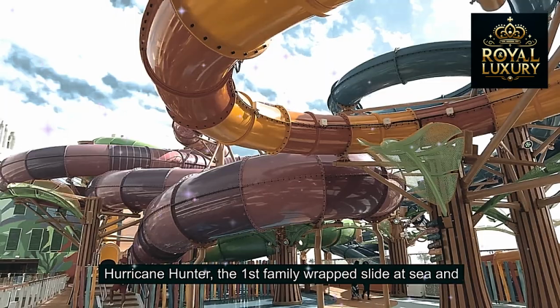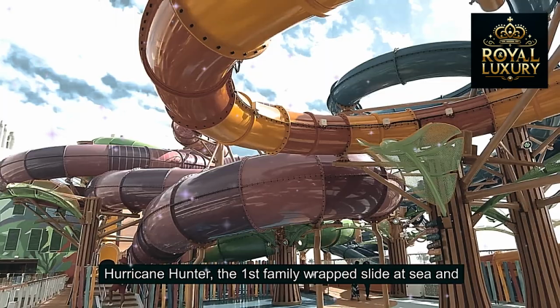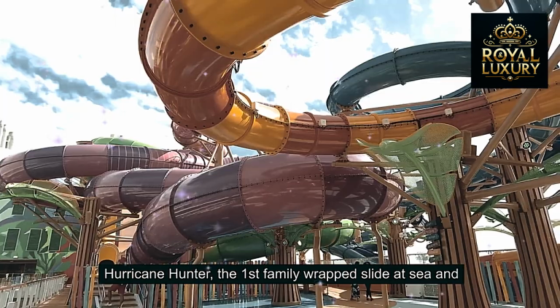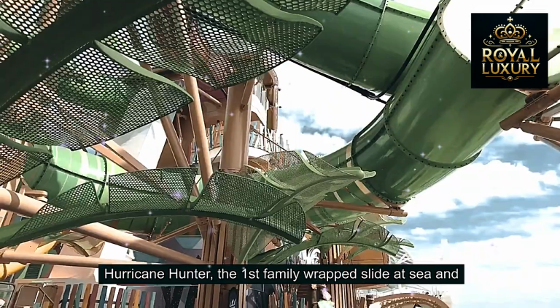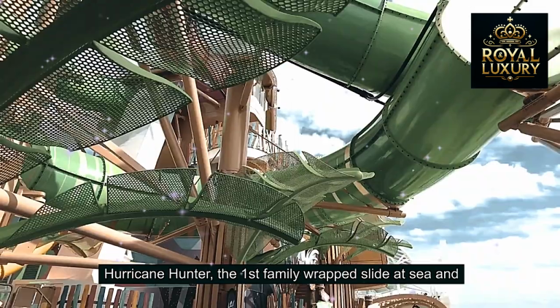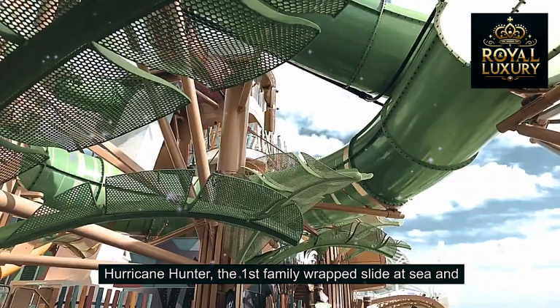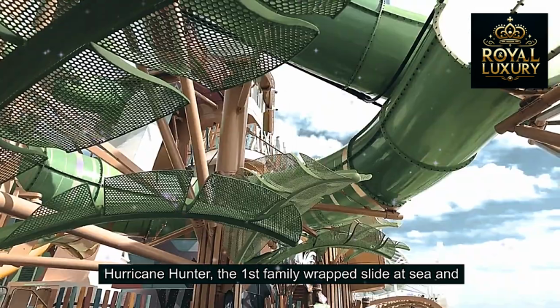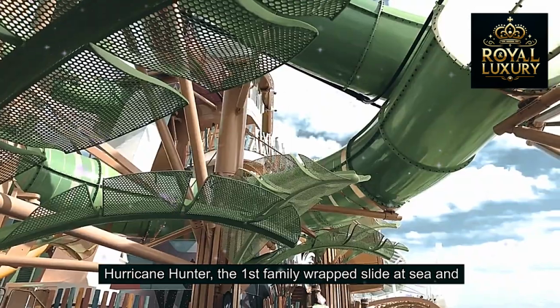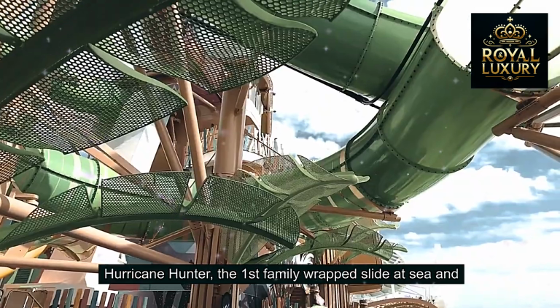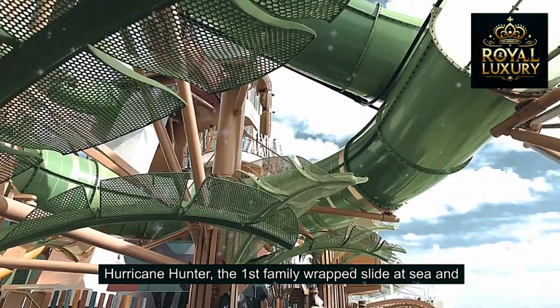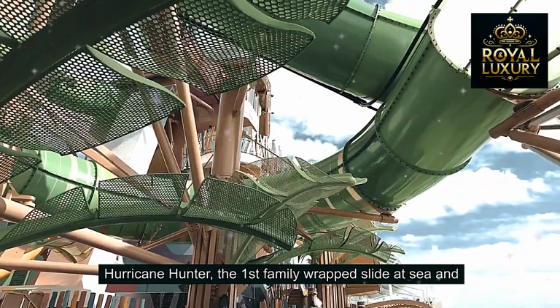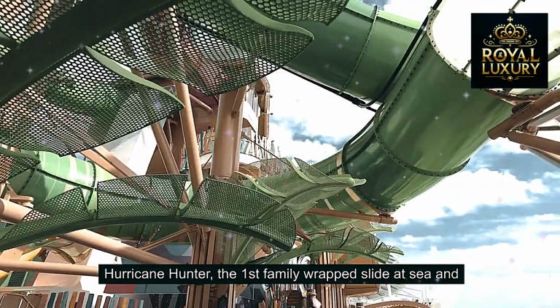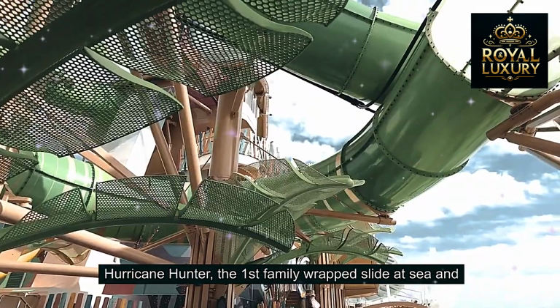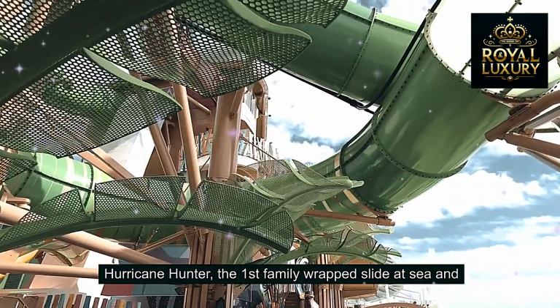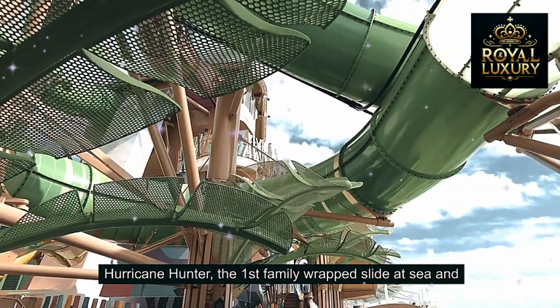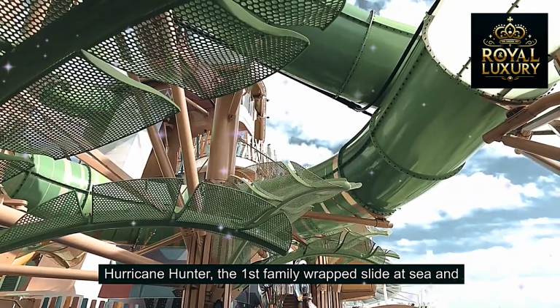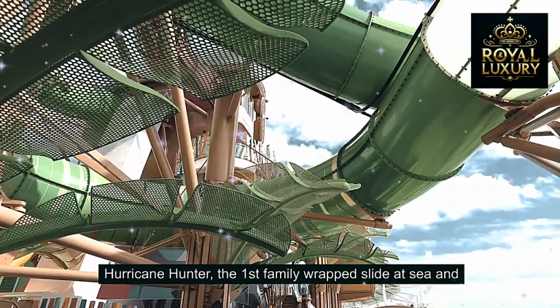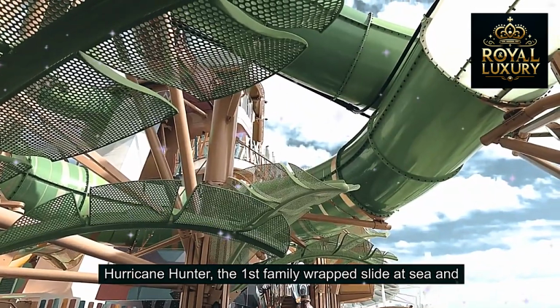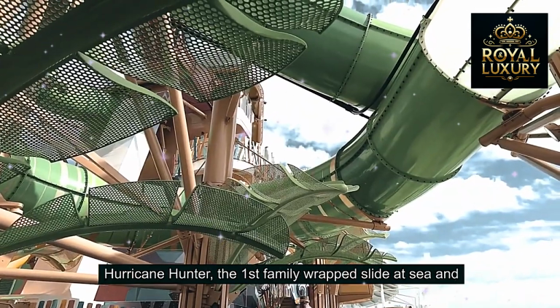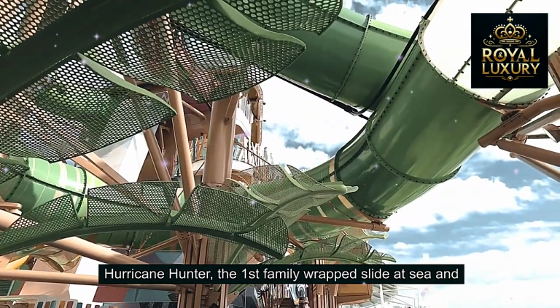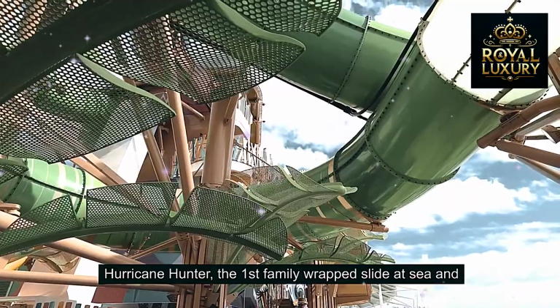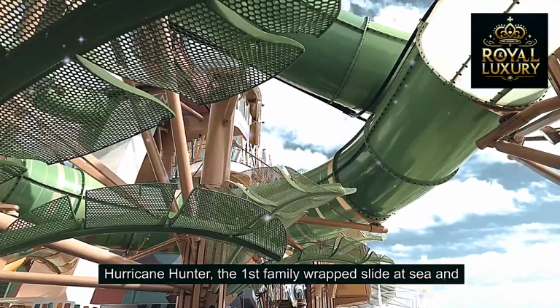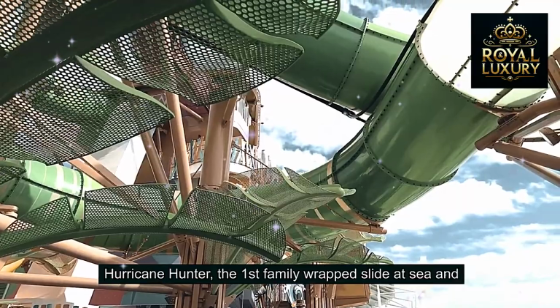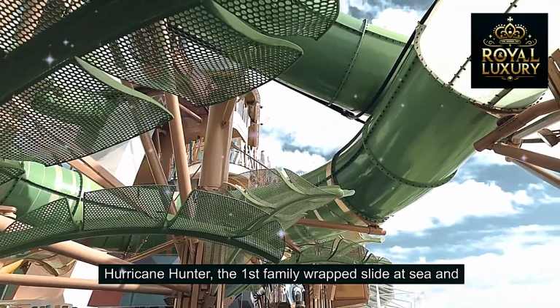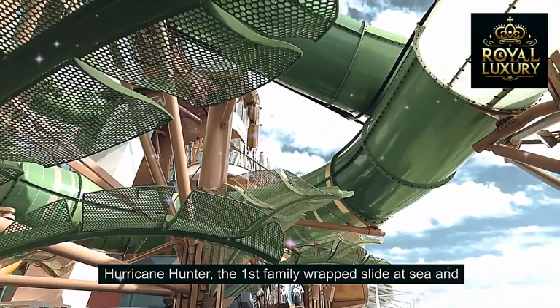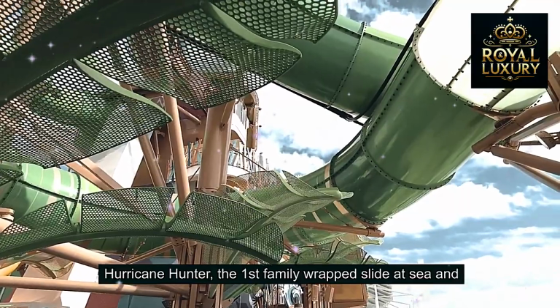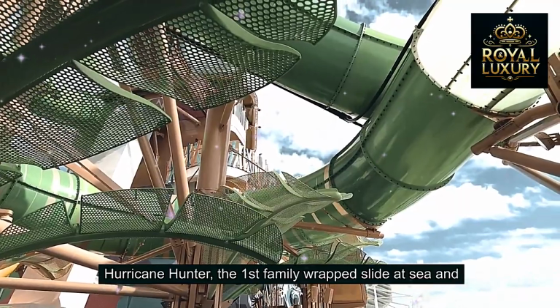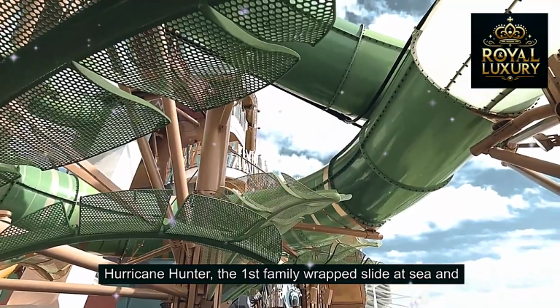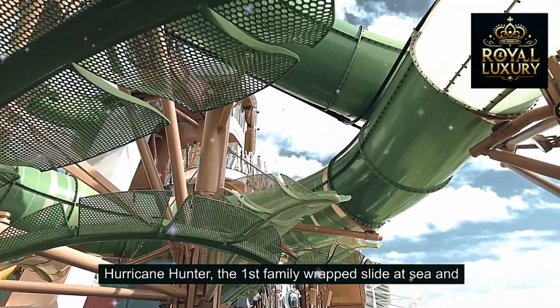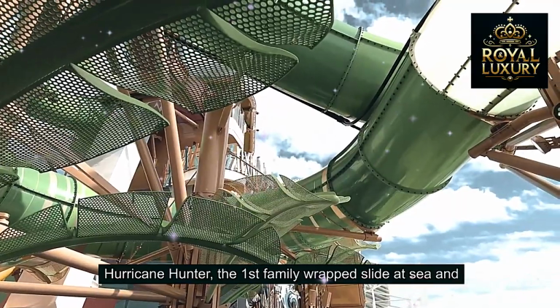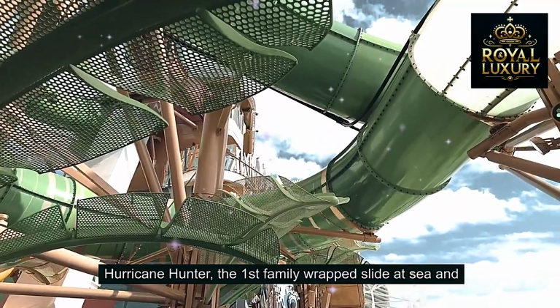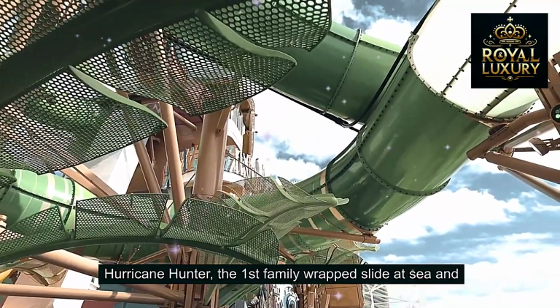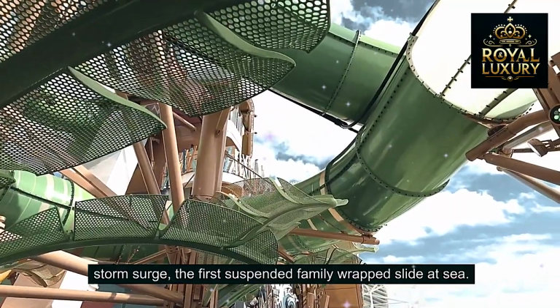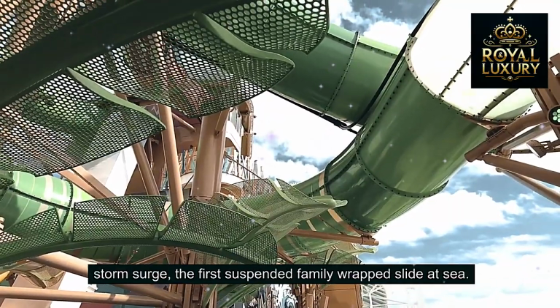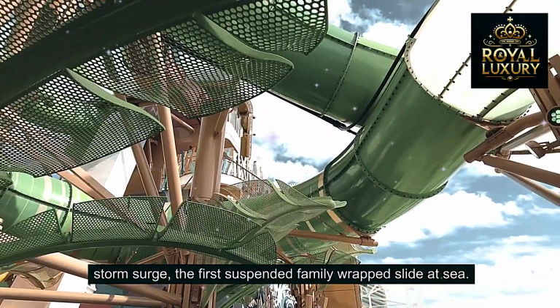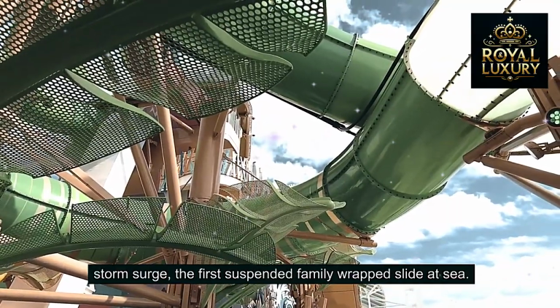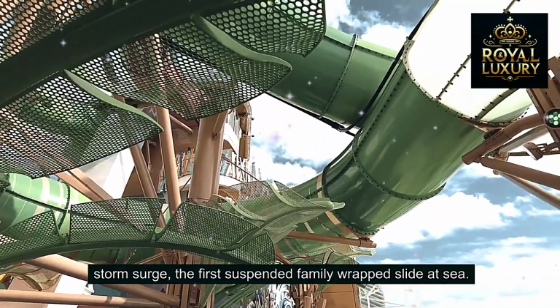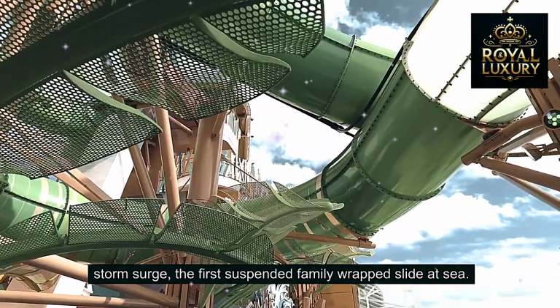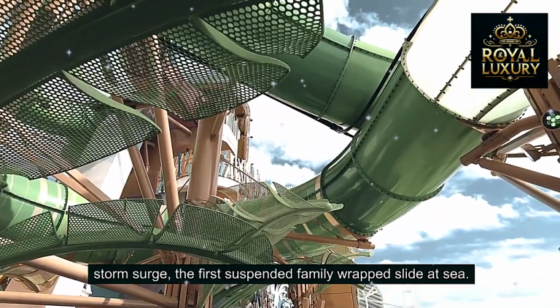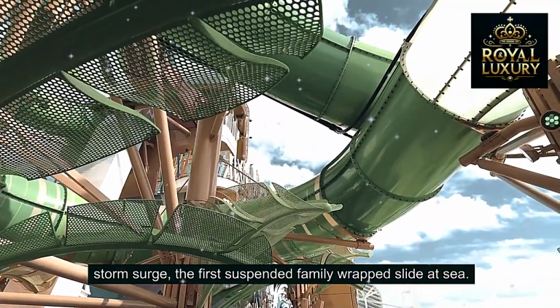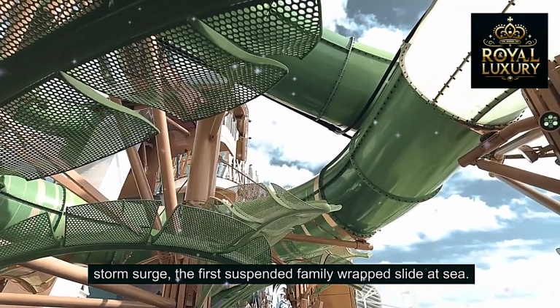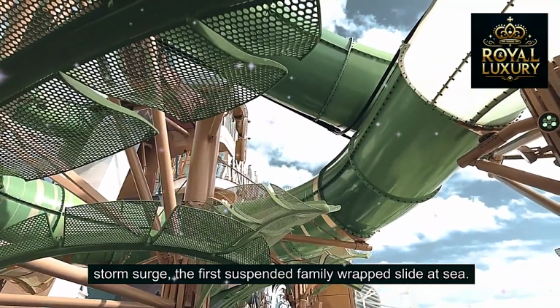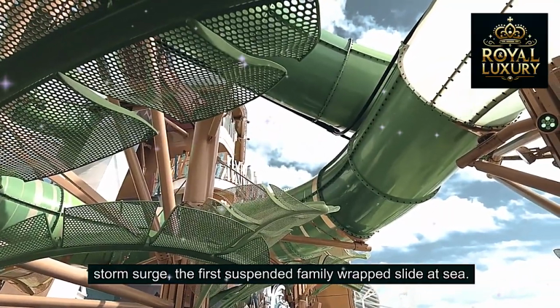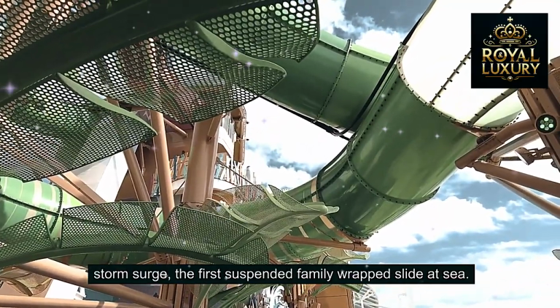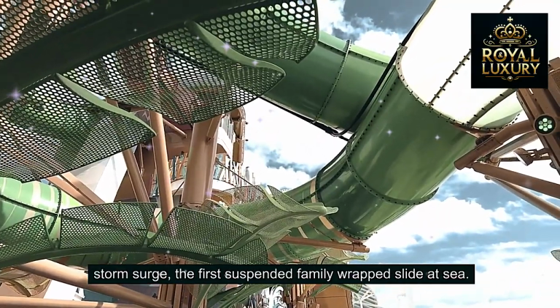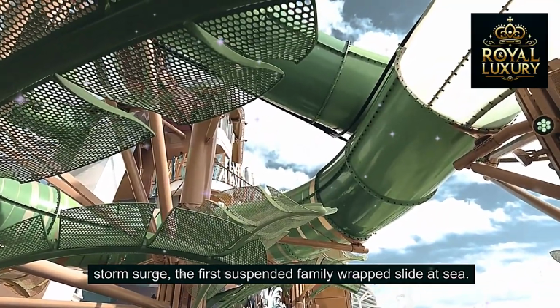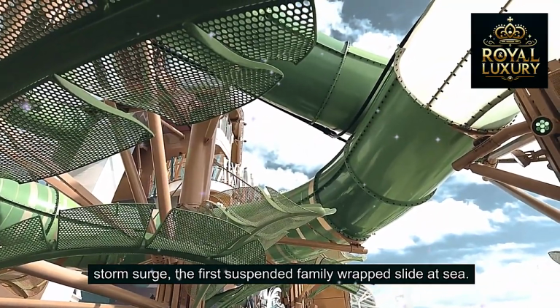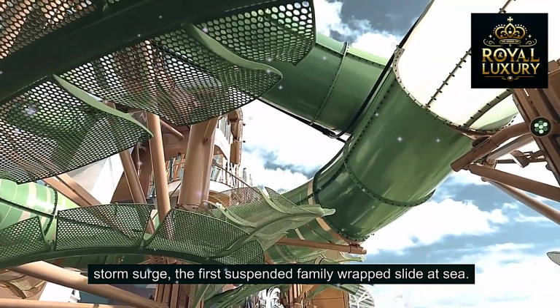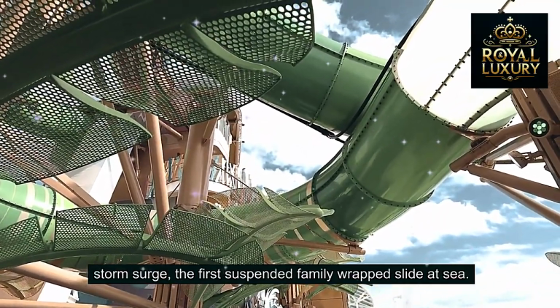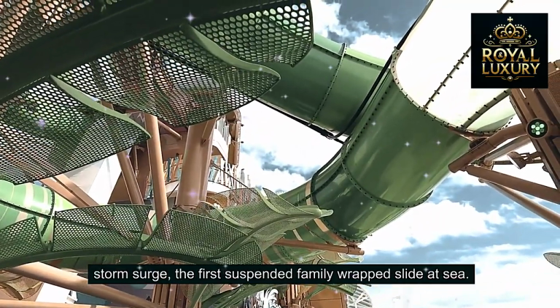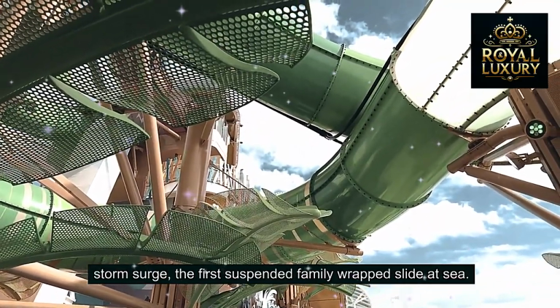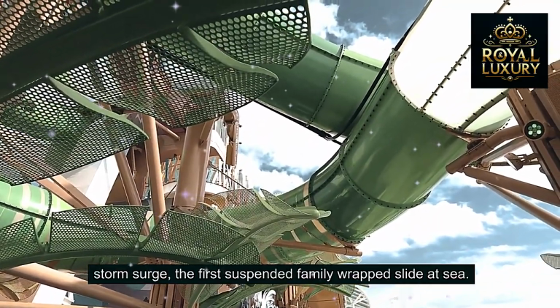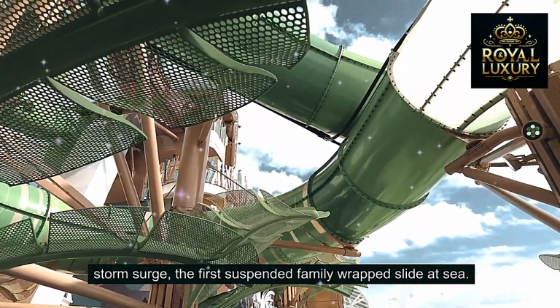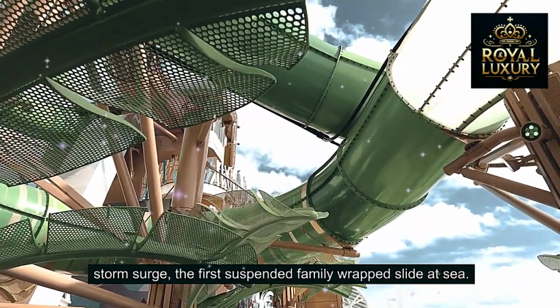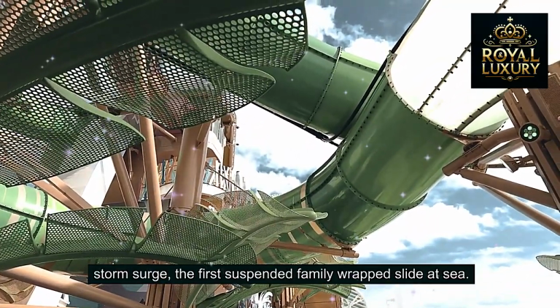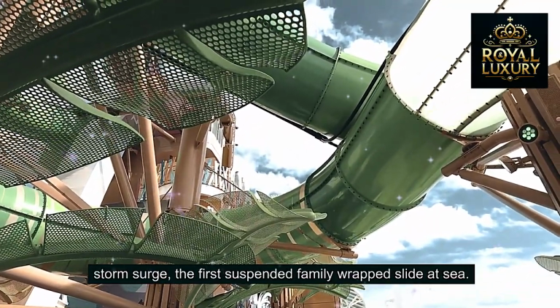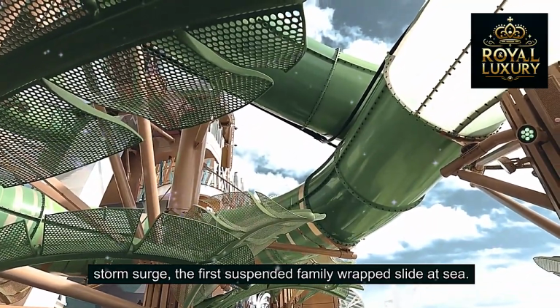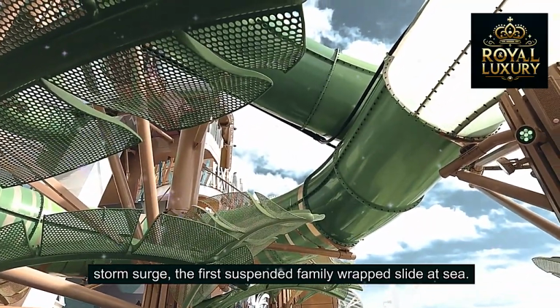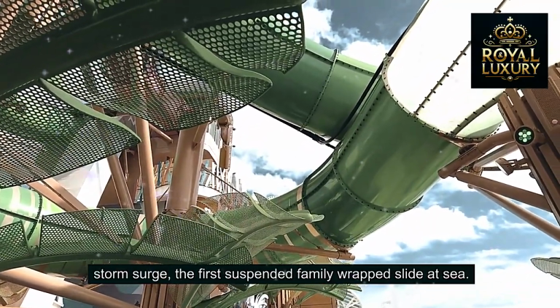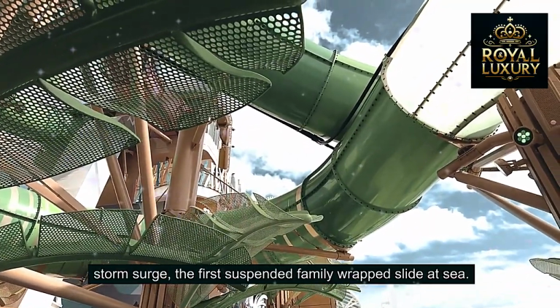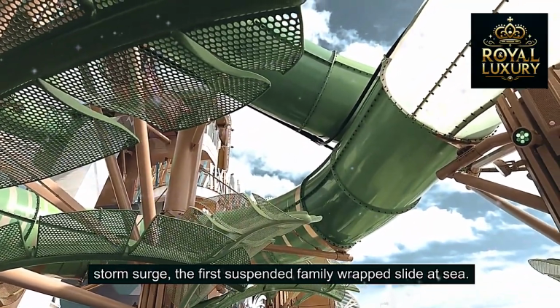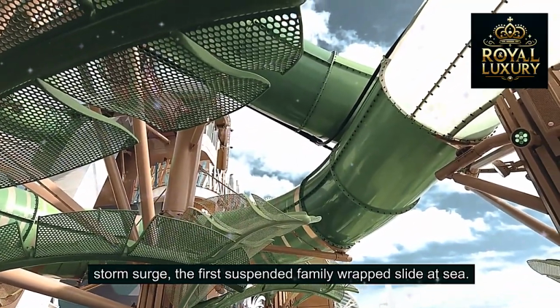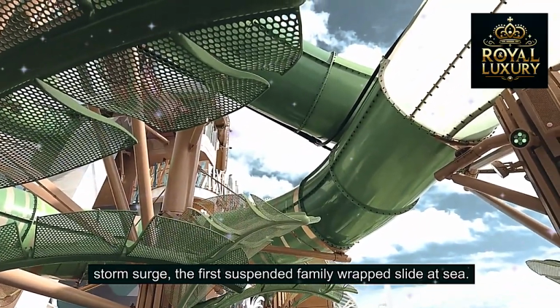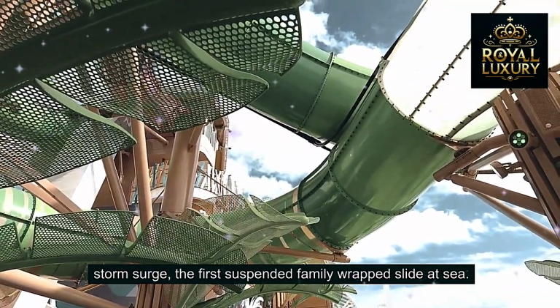Hurricane Hunter is the first family raft slide at sea, and Storm Surge is the first suspended family raft slide at sea.